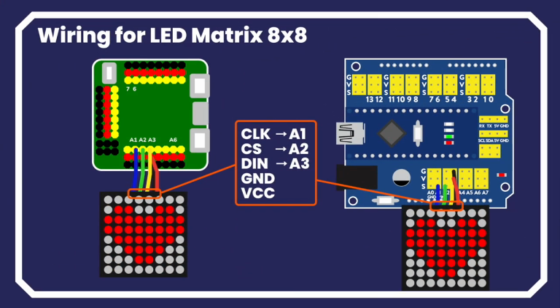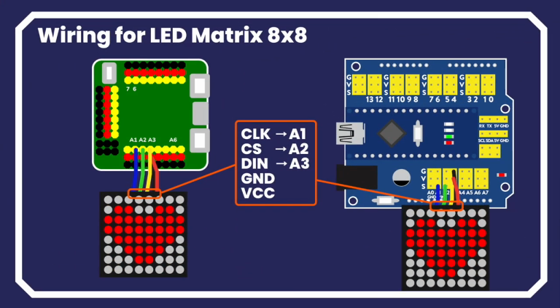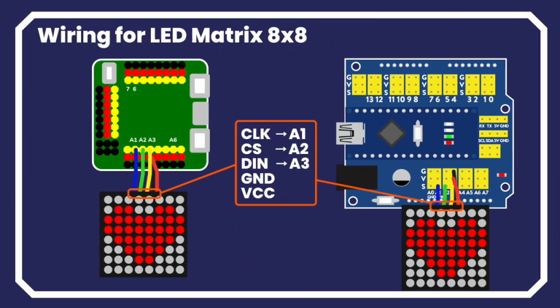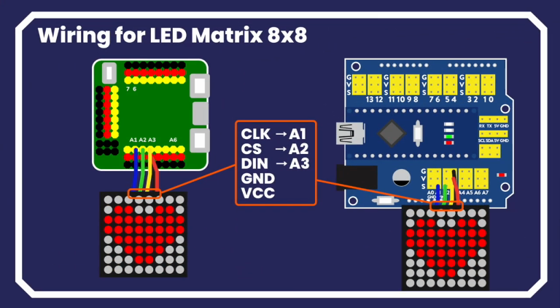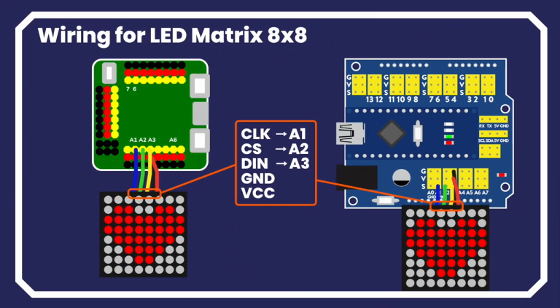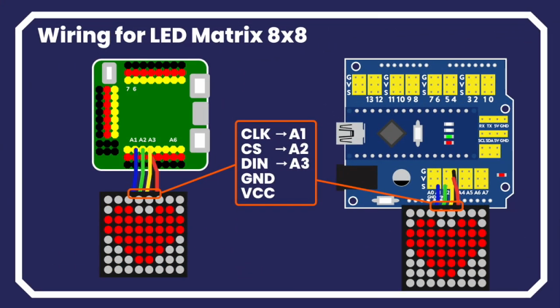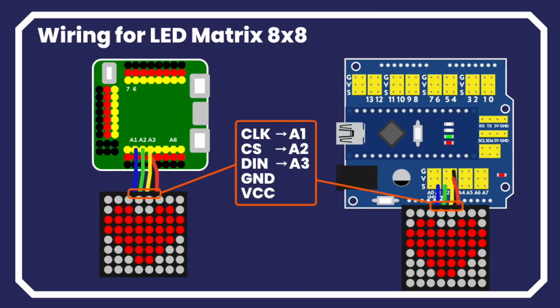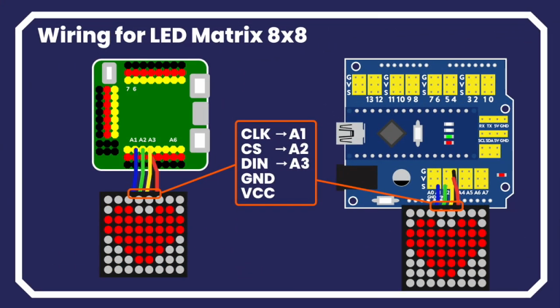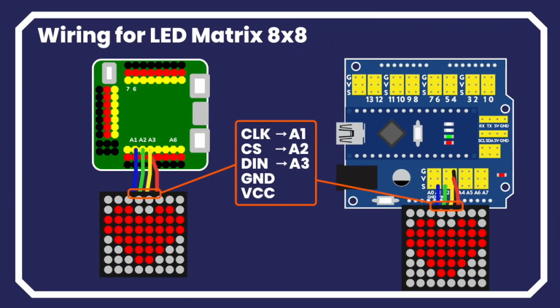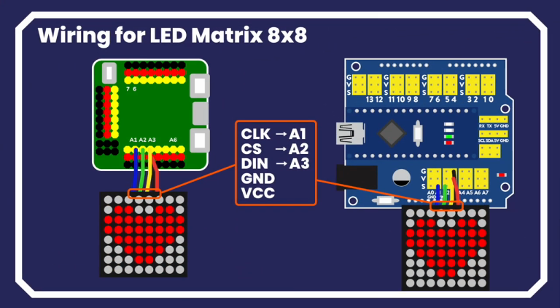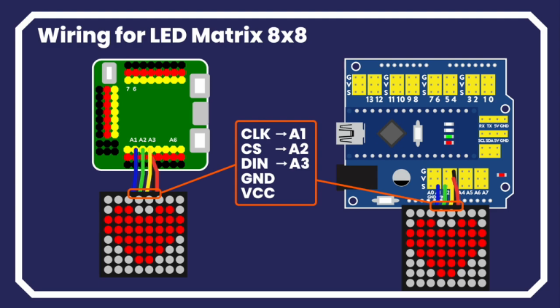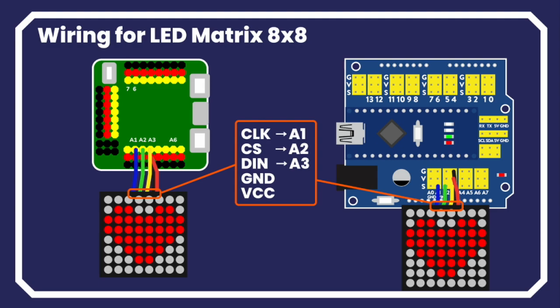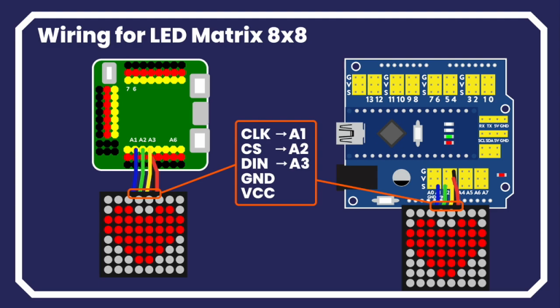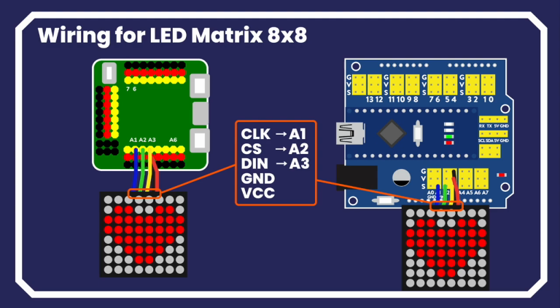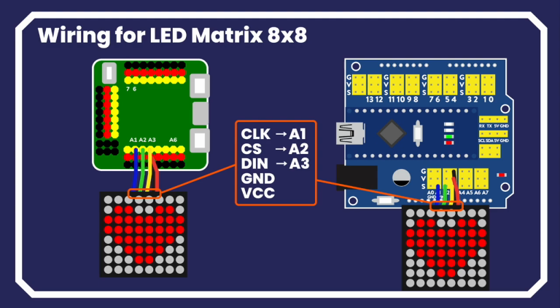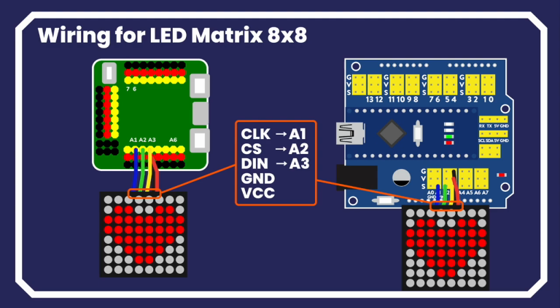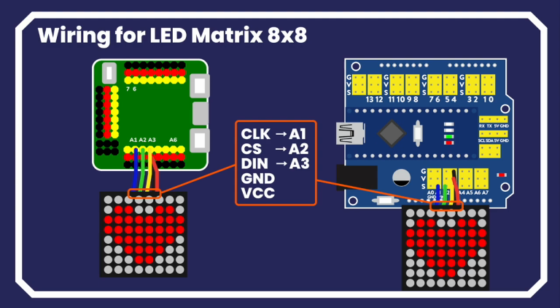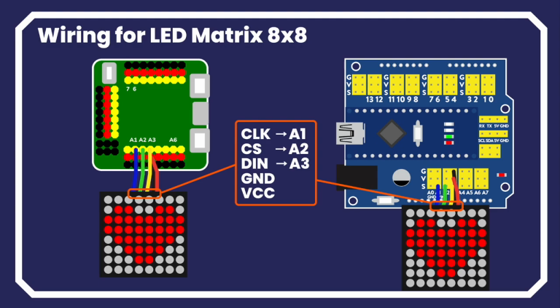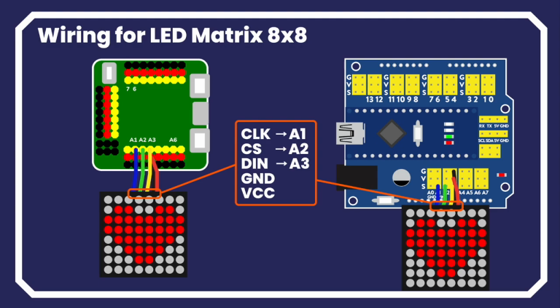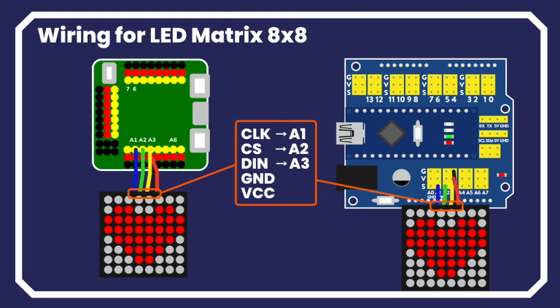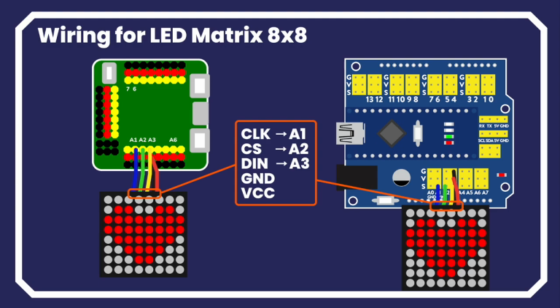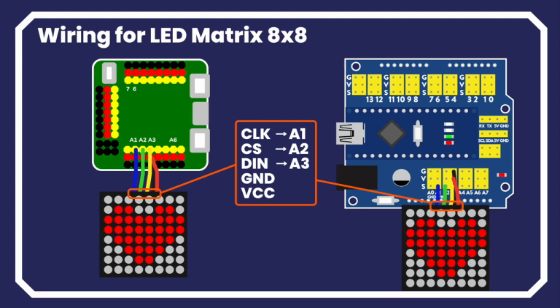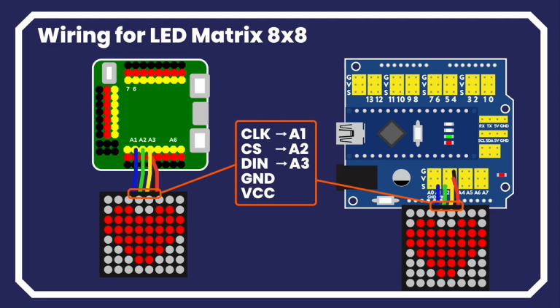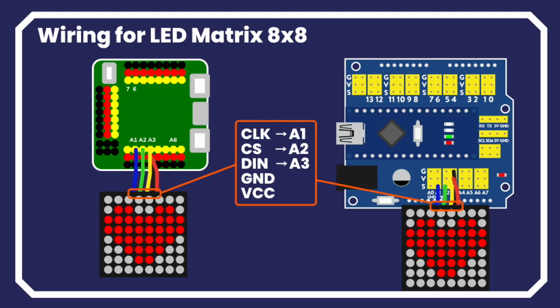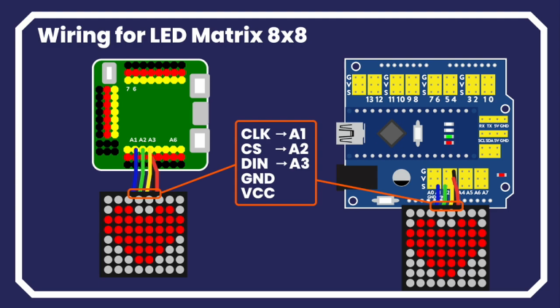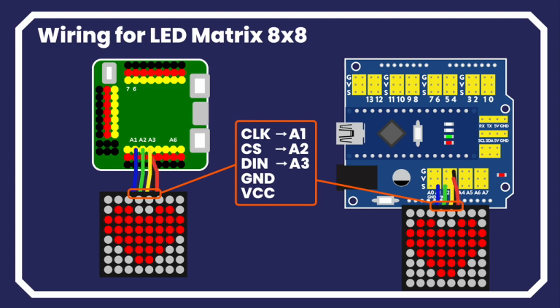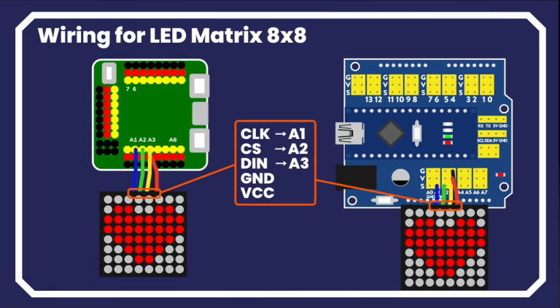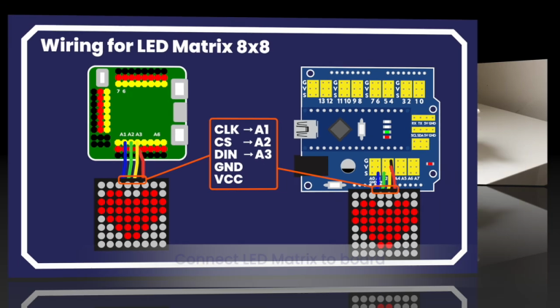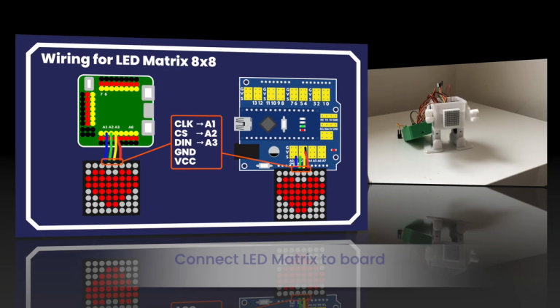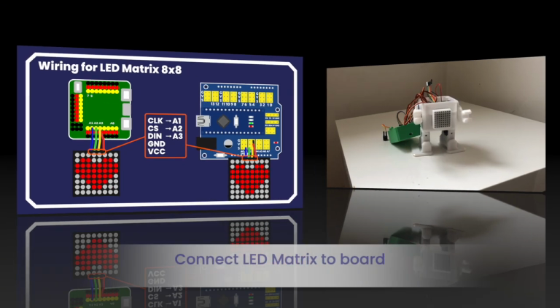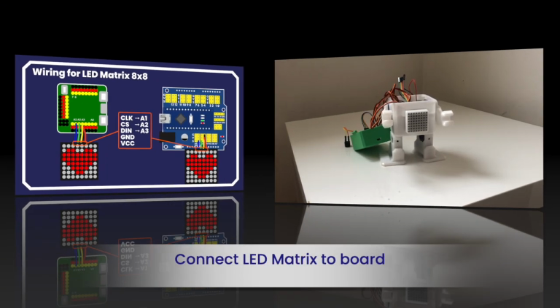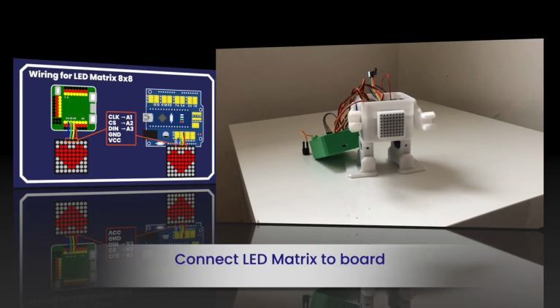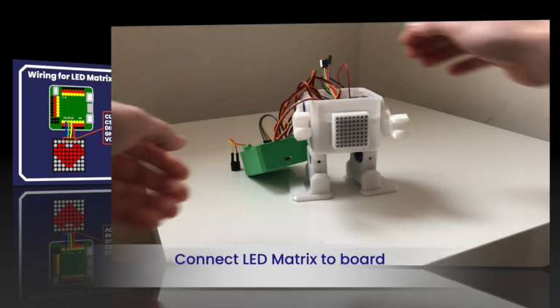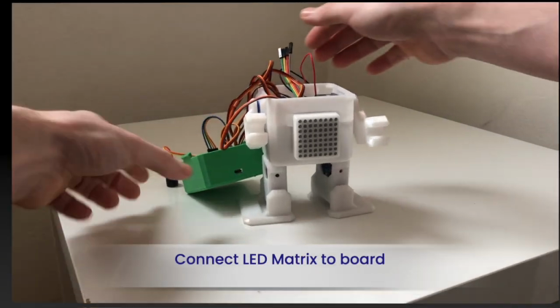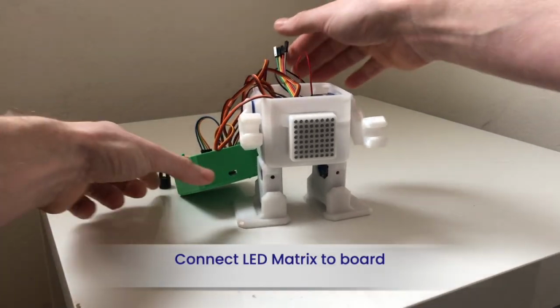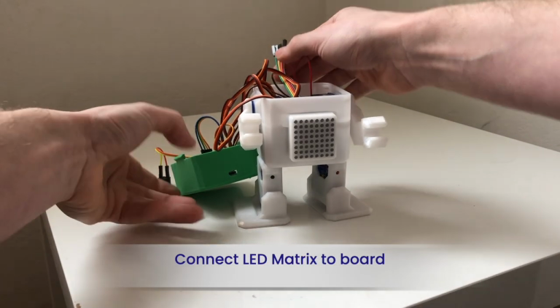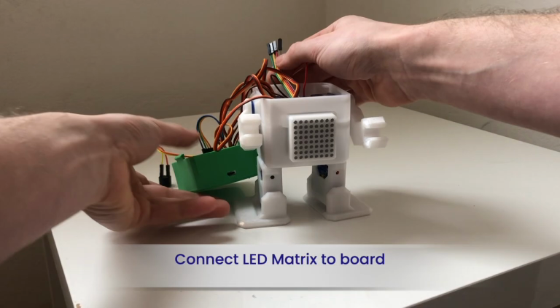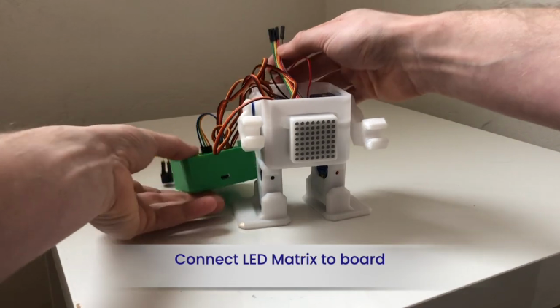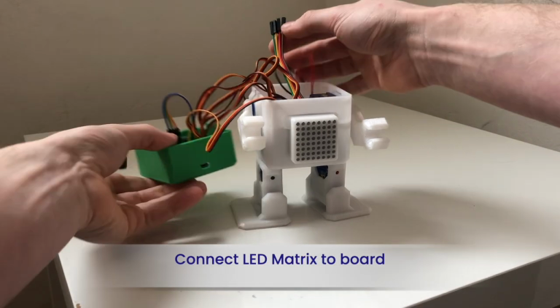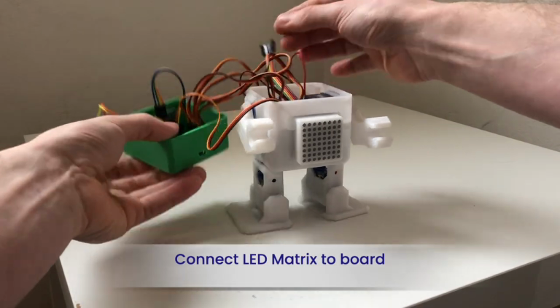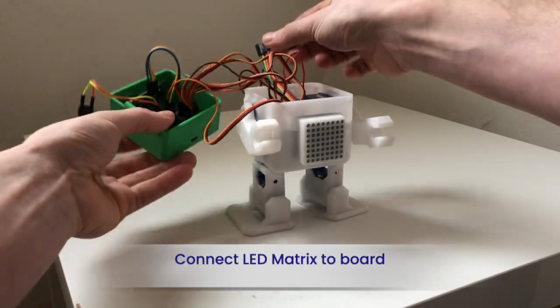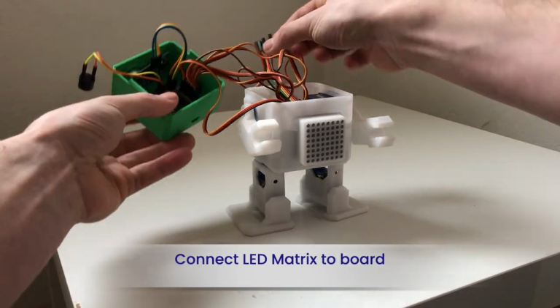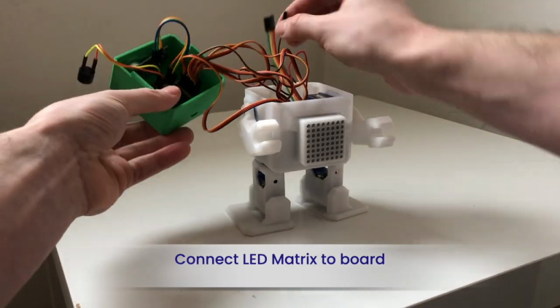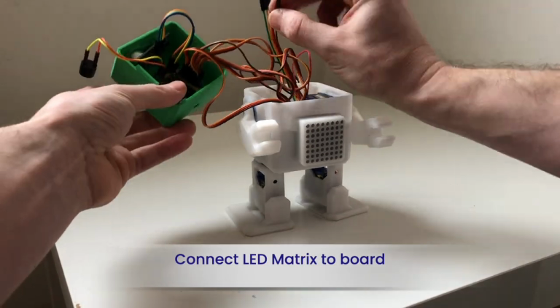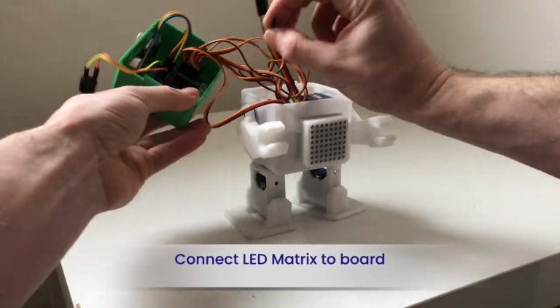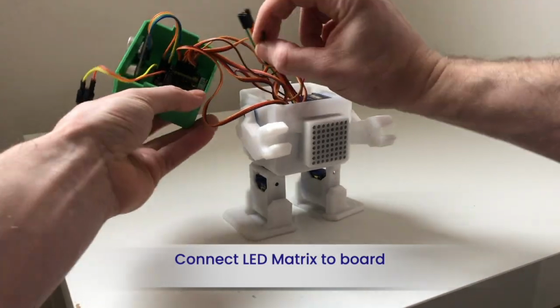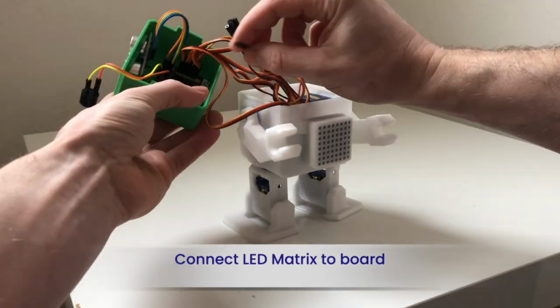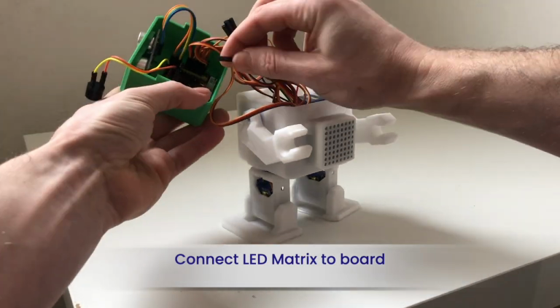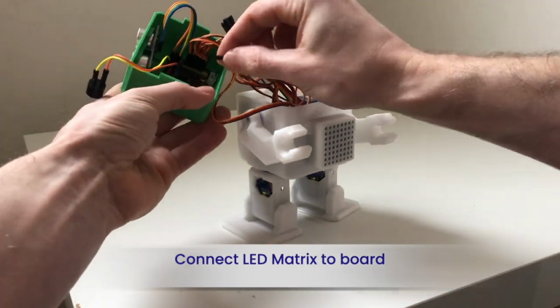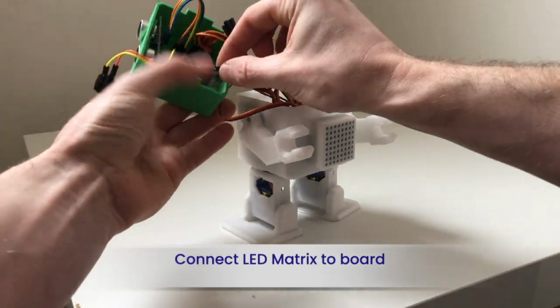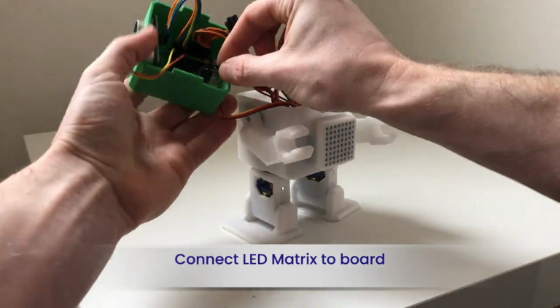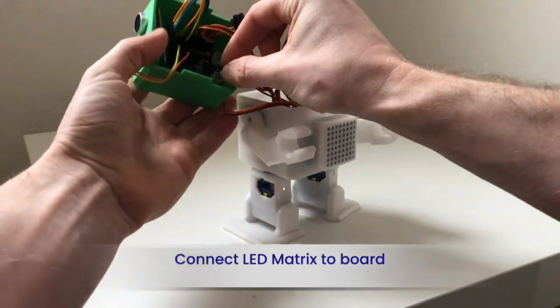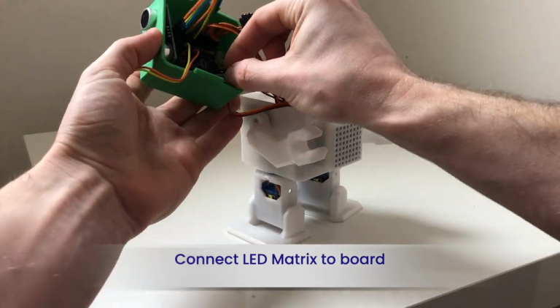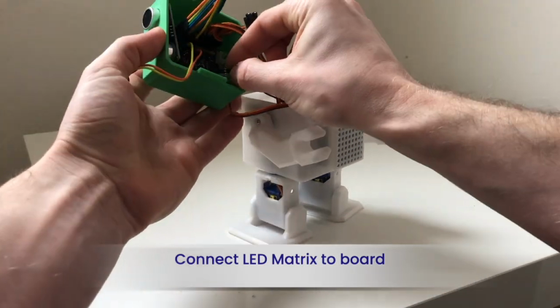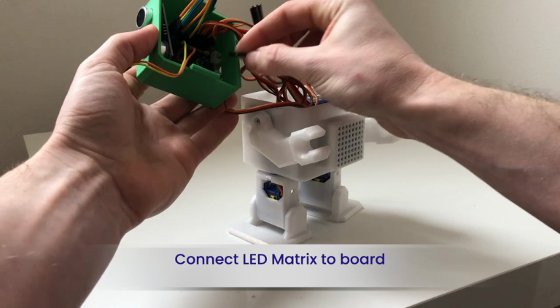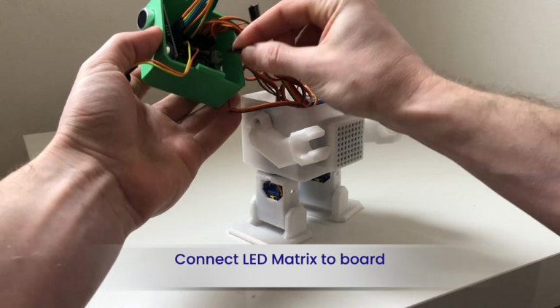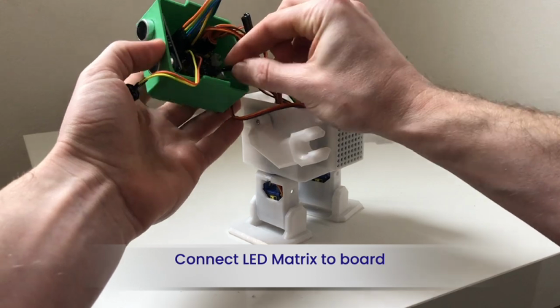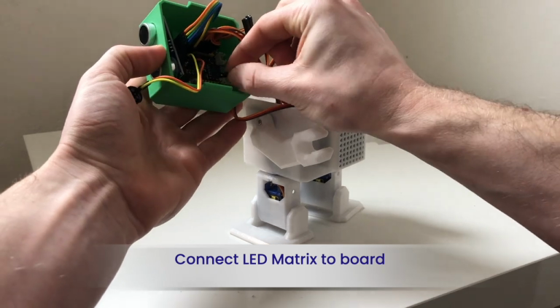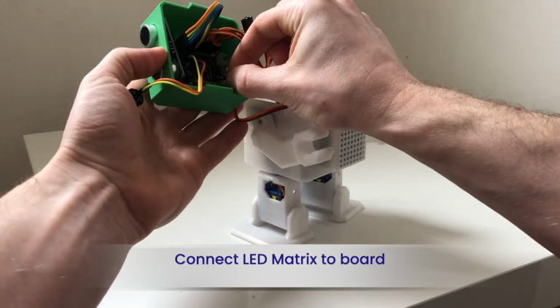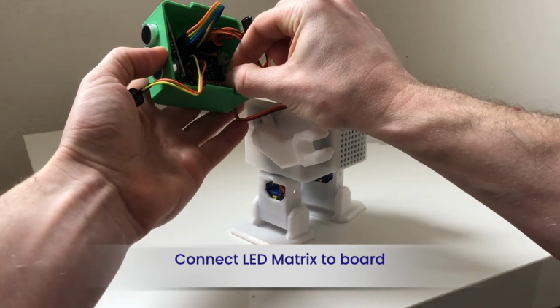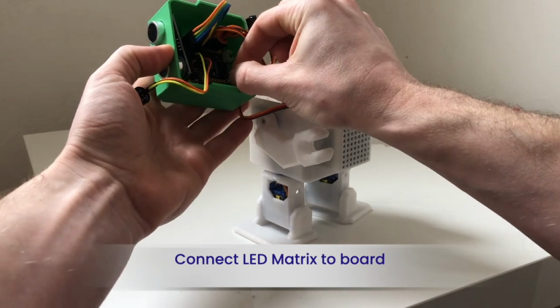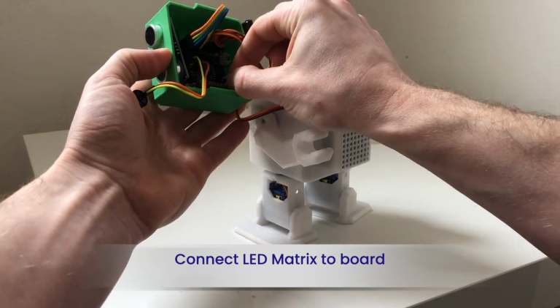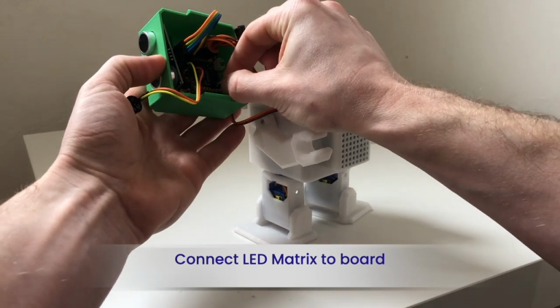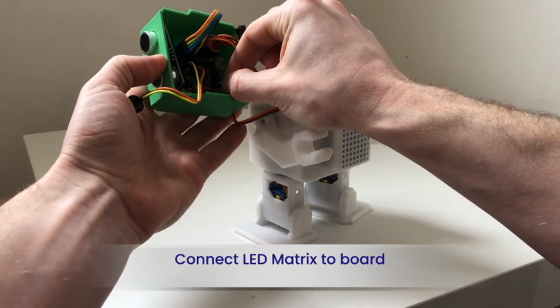Then add the LED matrix to the board. Now connect the two servo connectors to the board as shown in the next section.